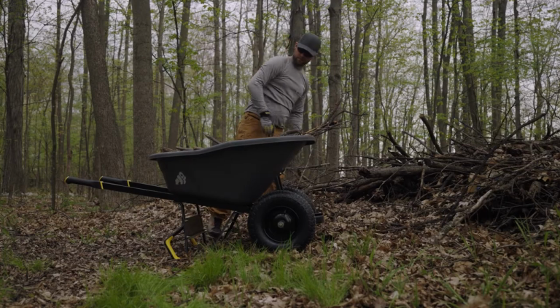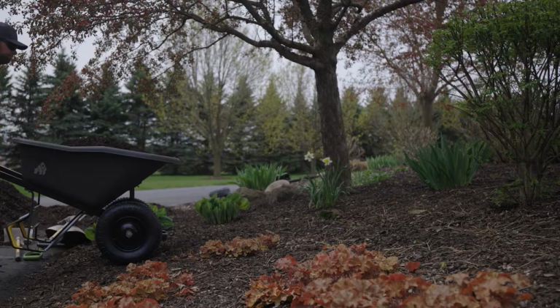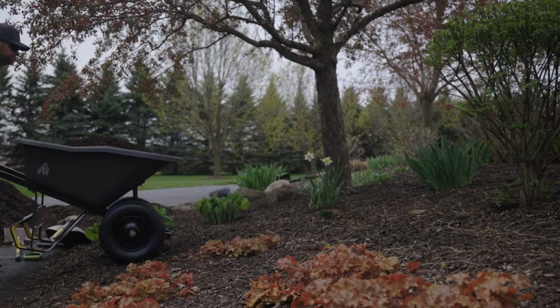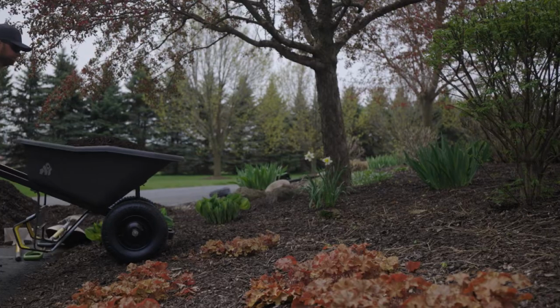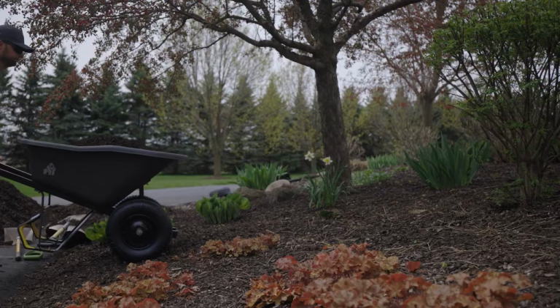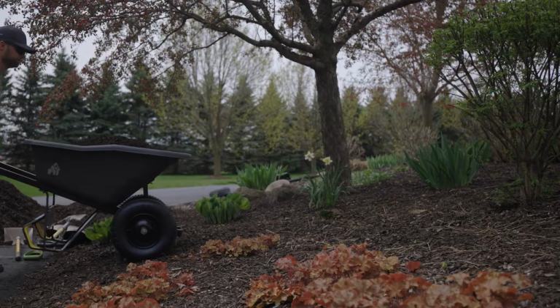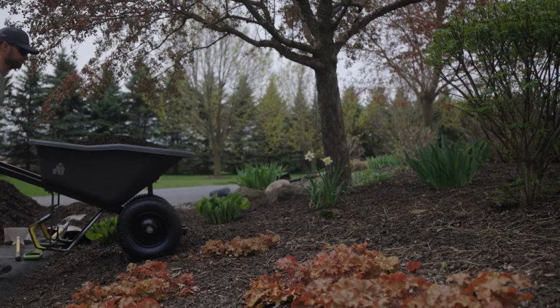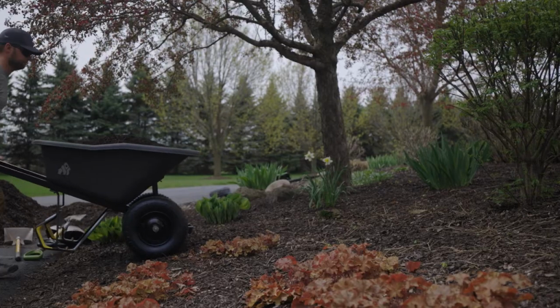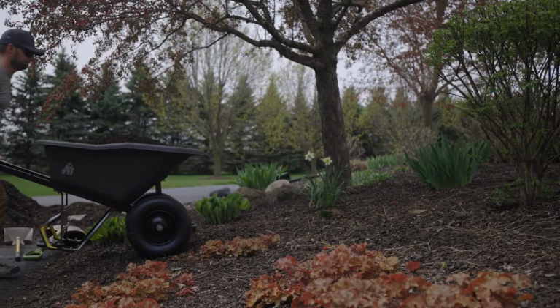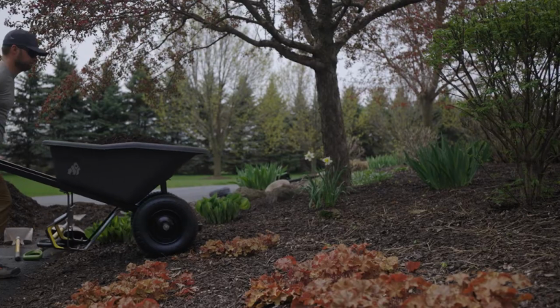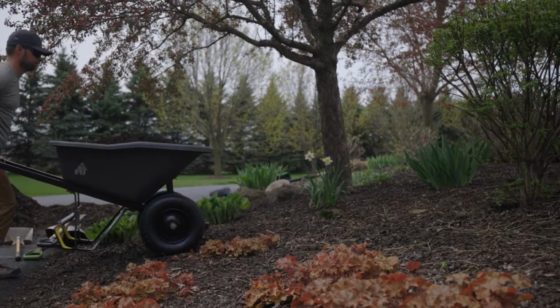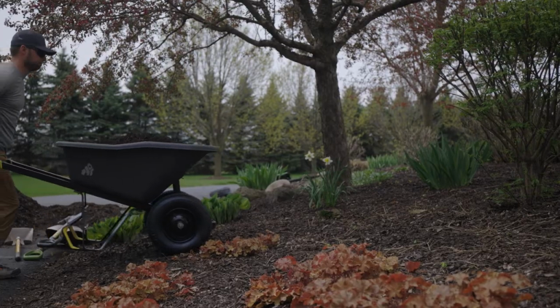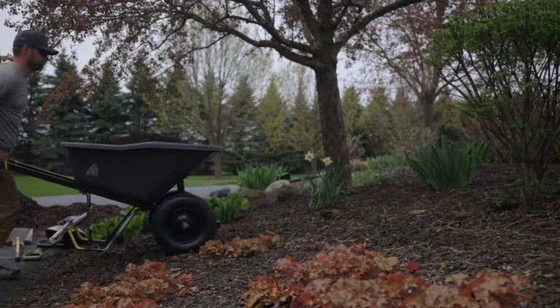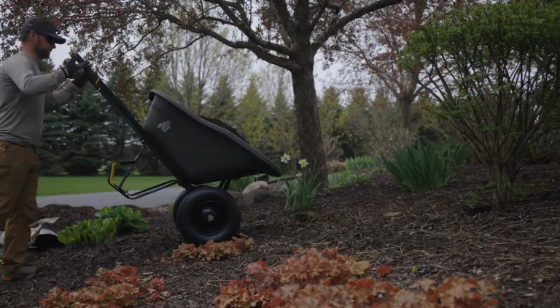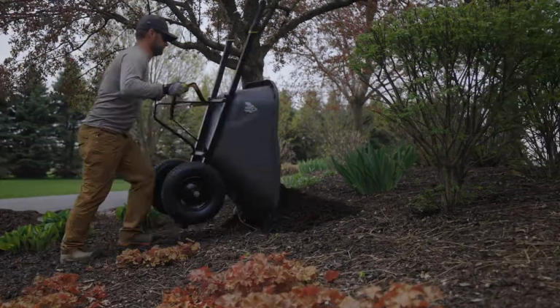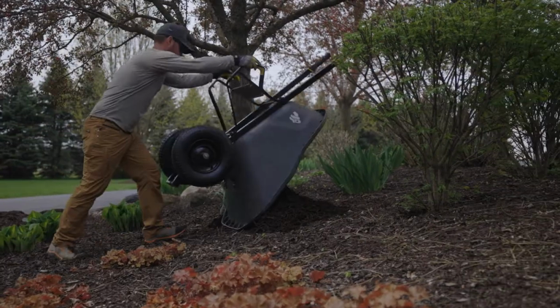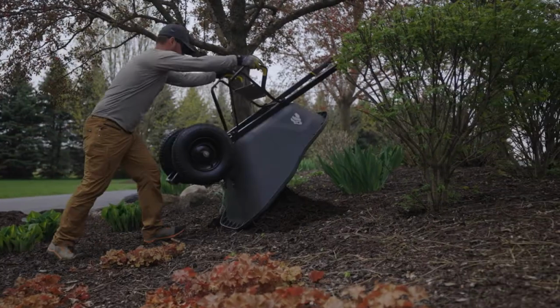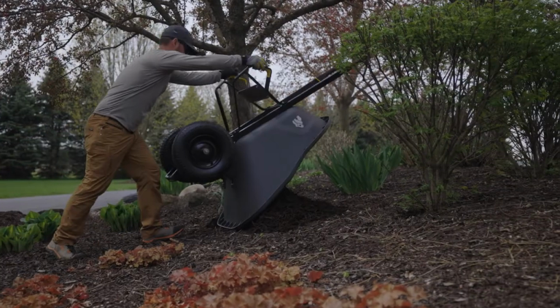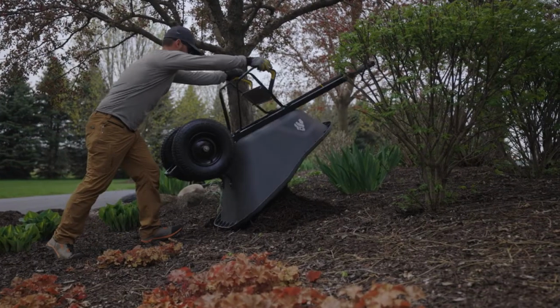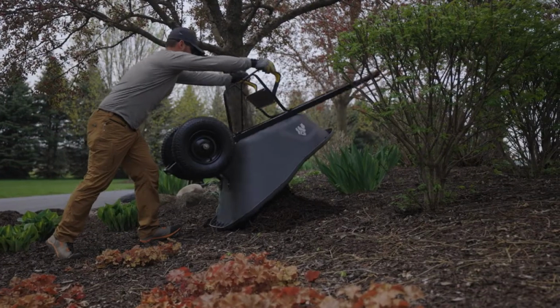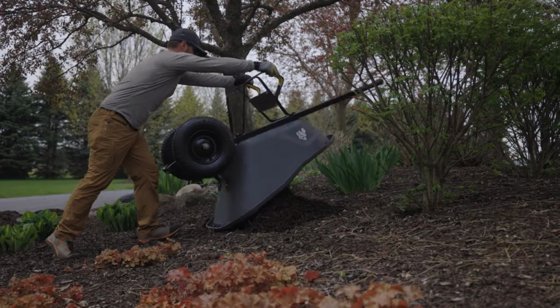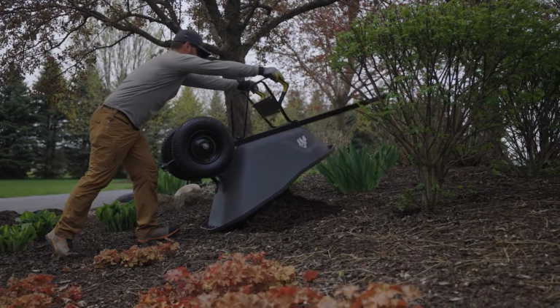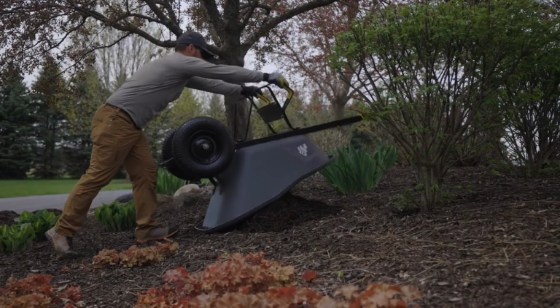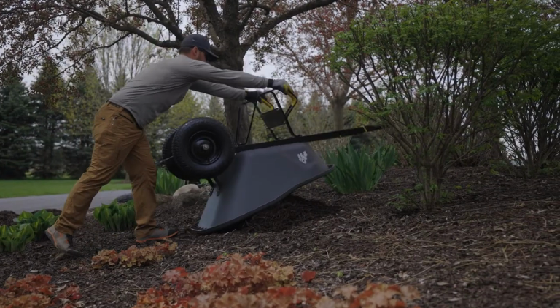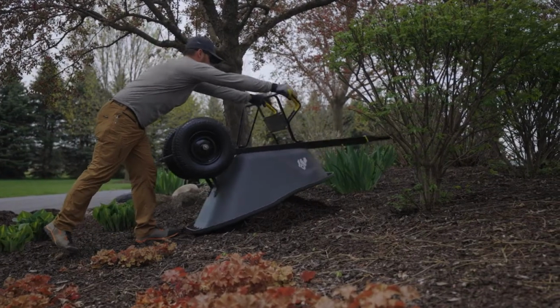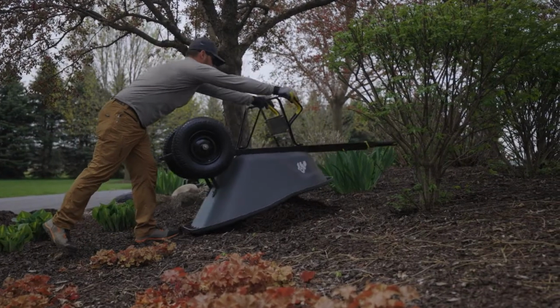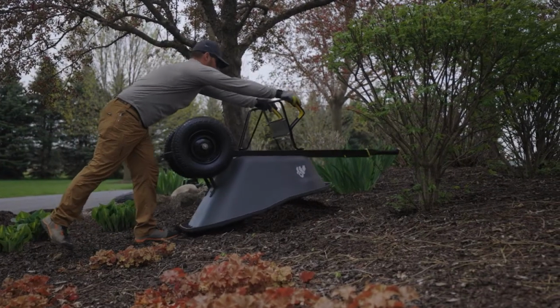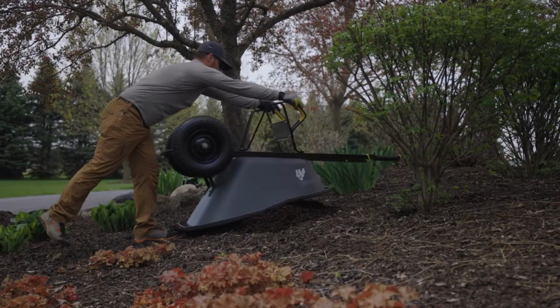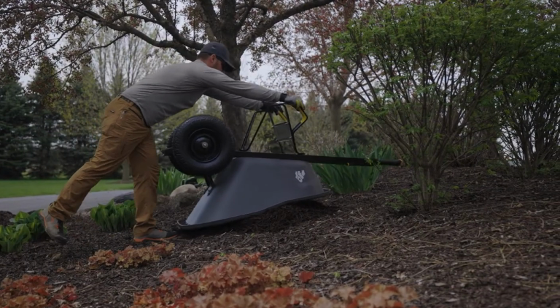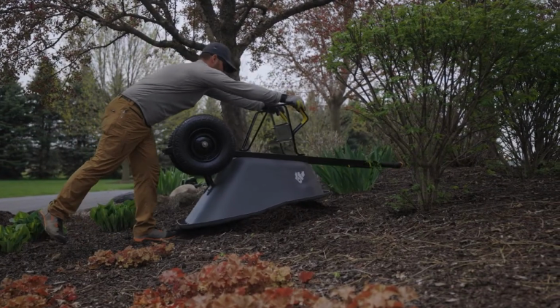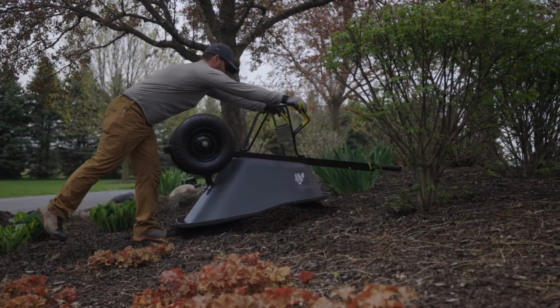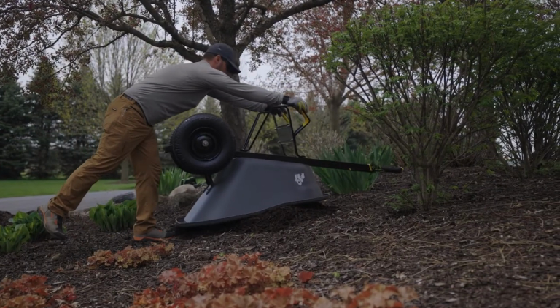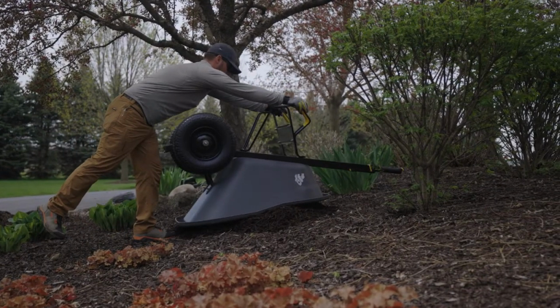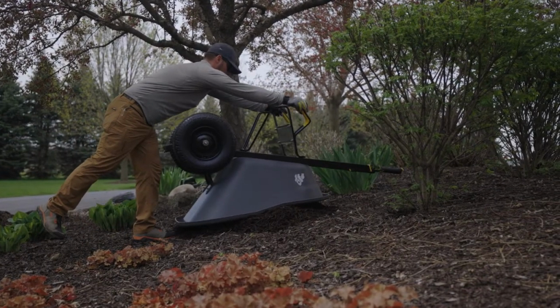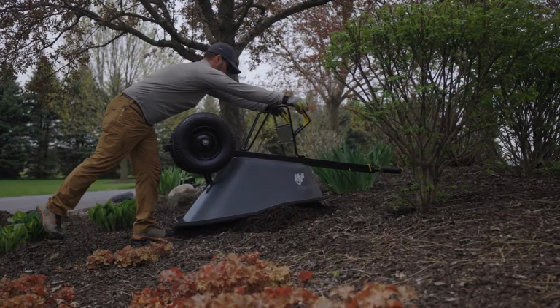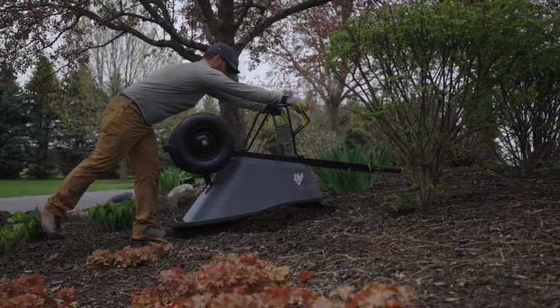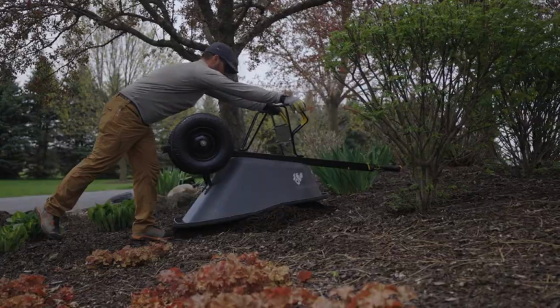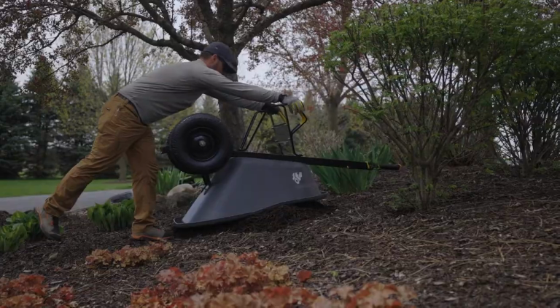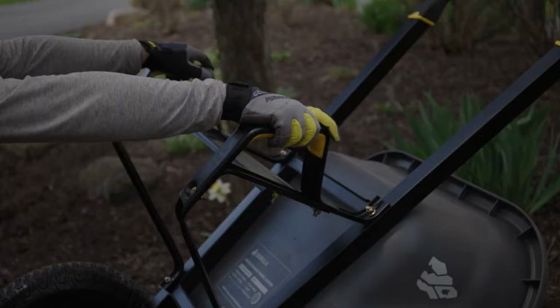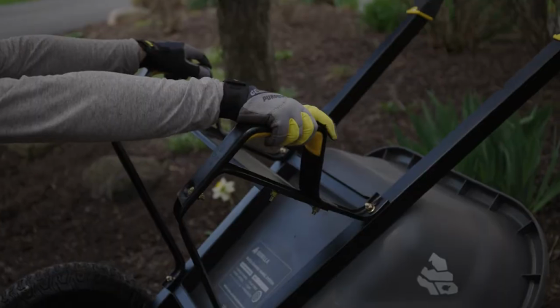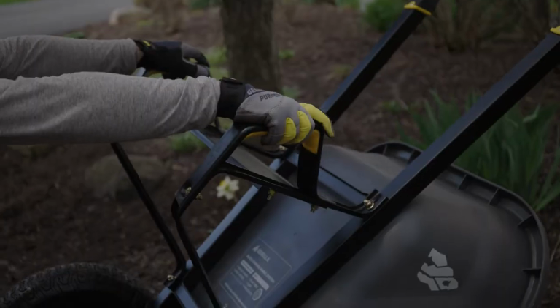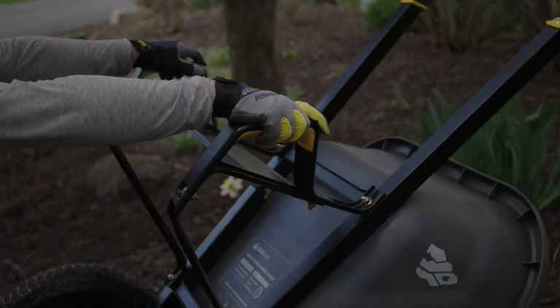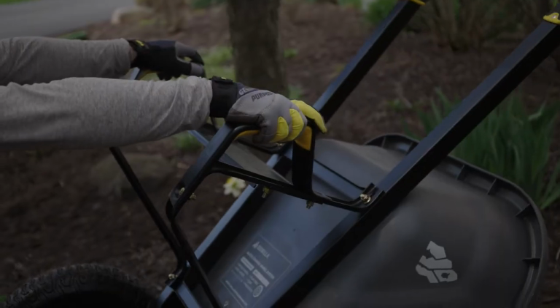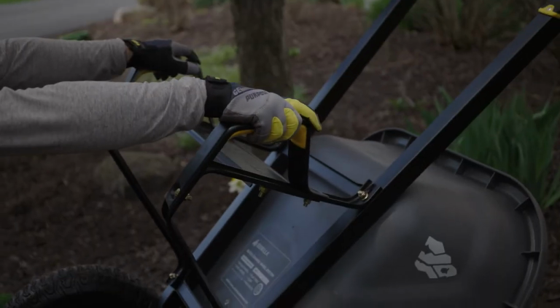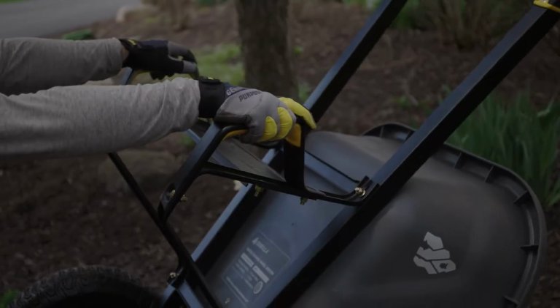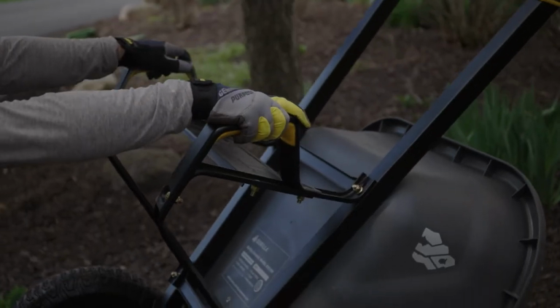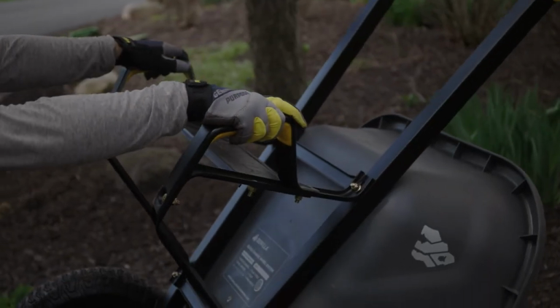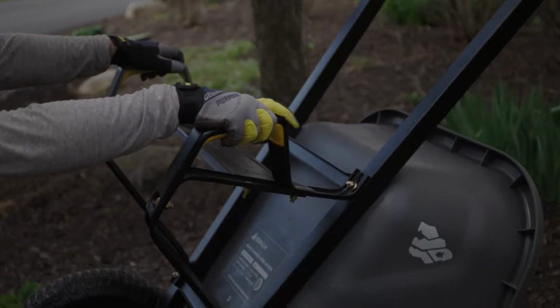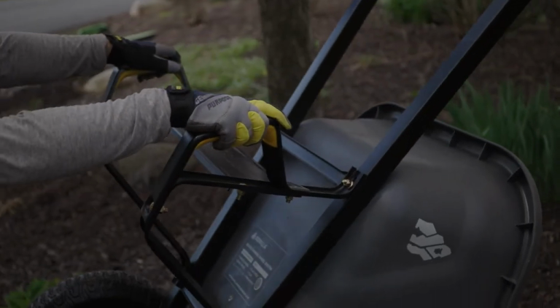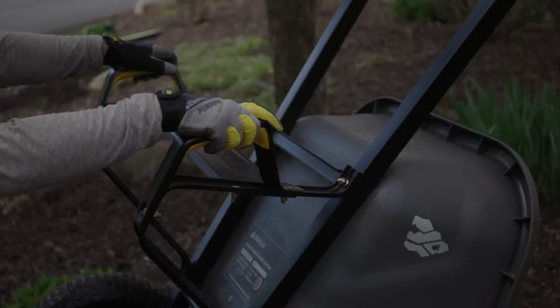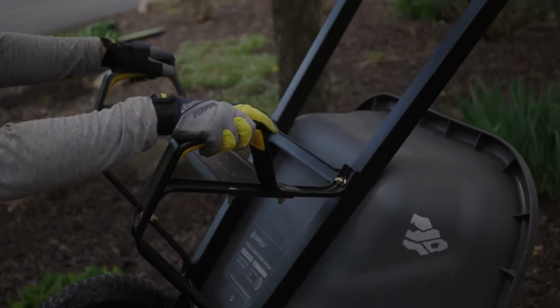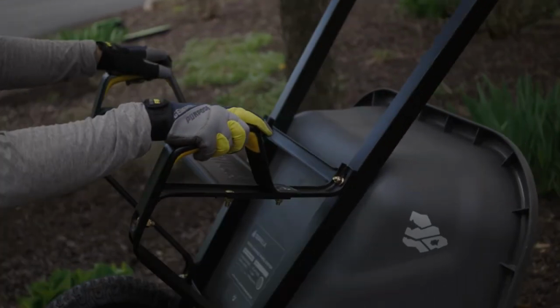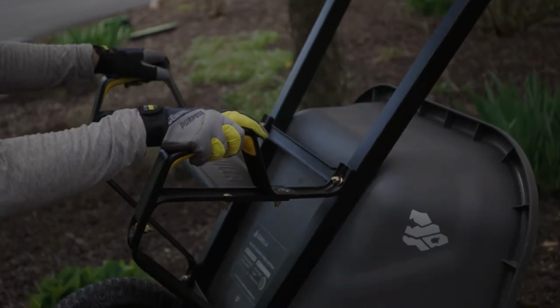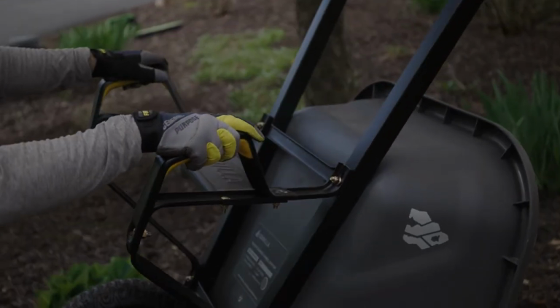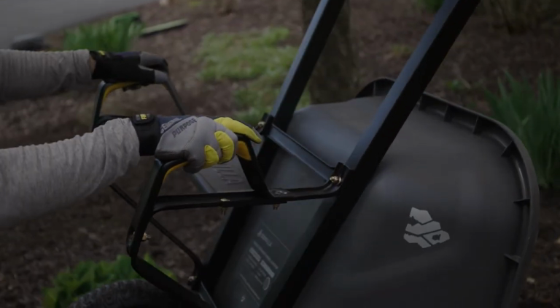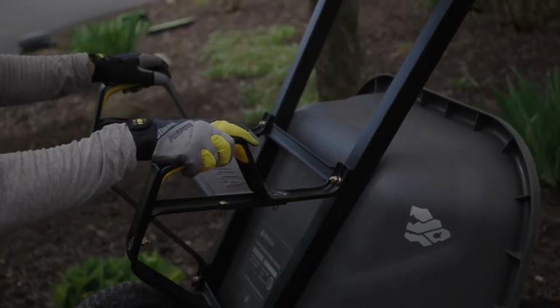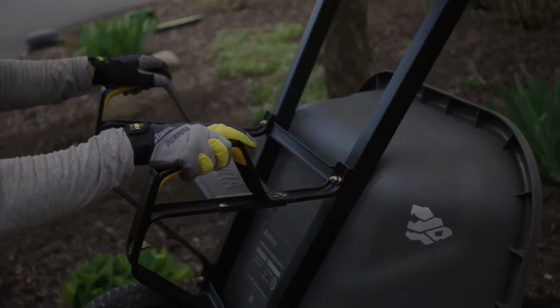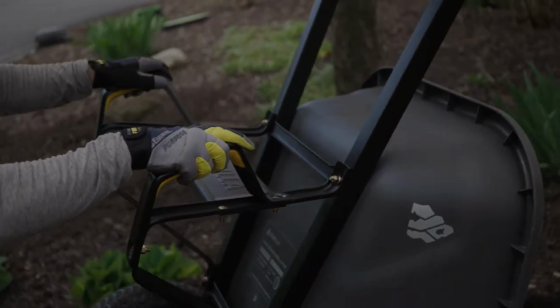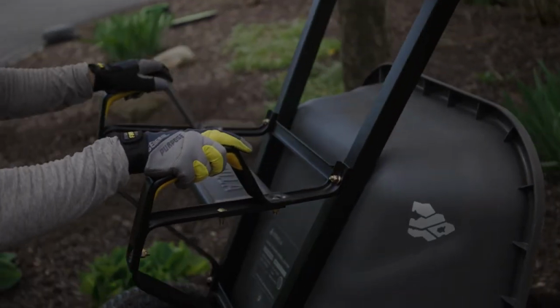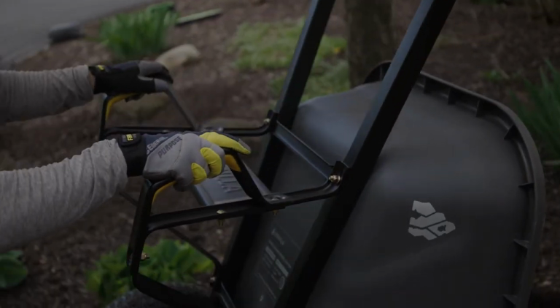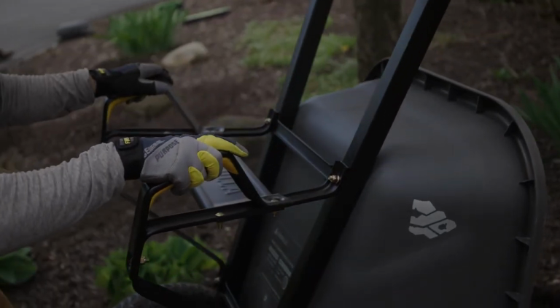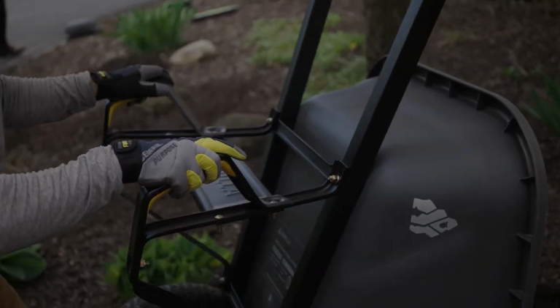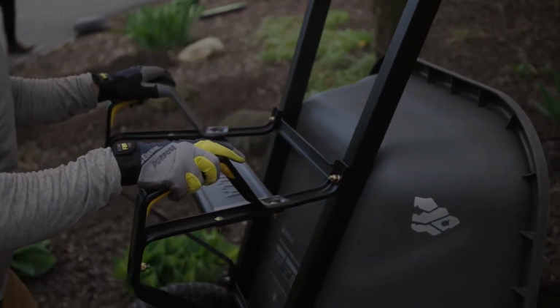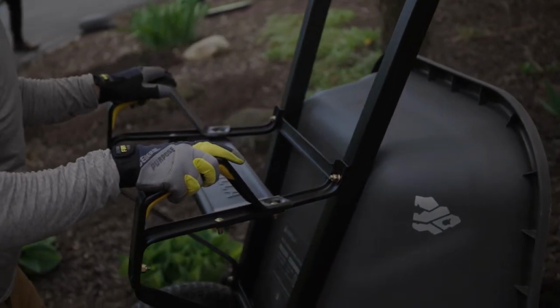The power pivot design allows for lighter lifting, better balance and more control to help take on your largest landscaping projects.